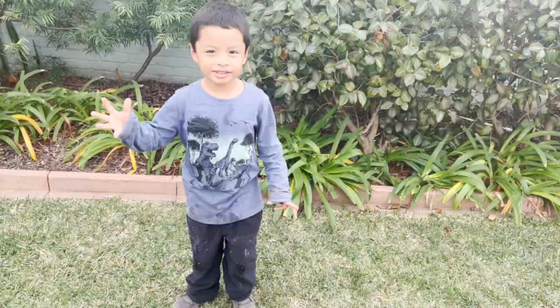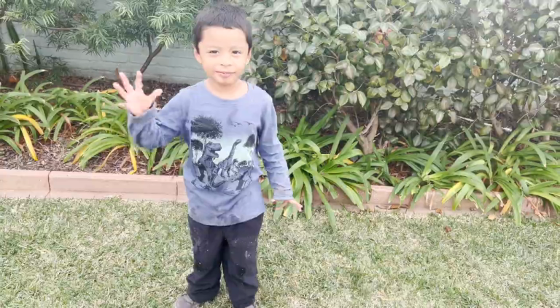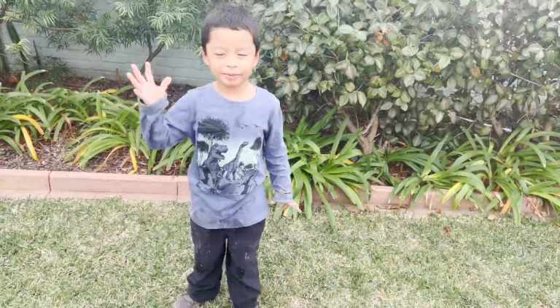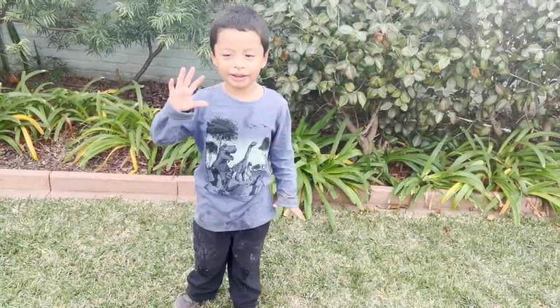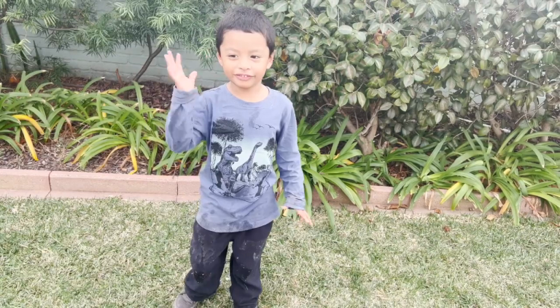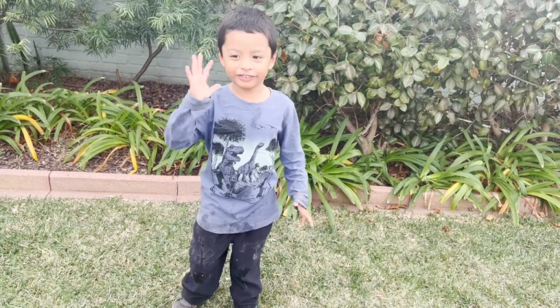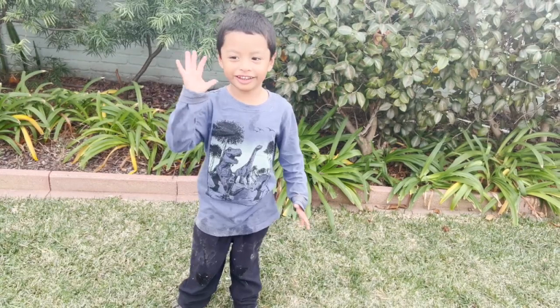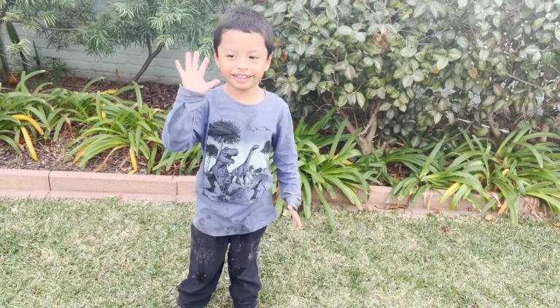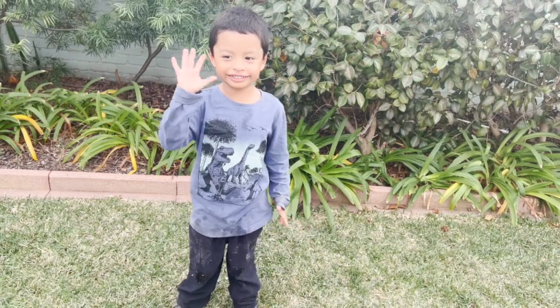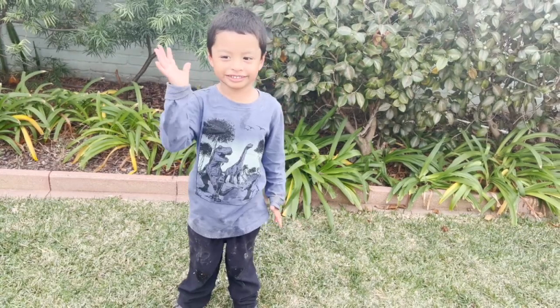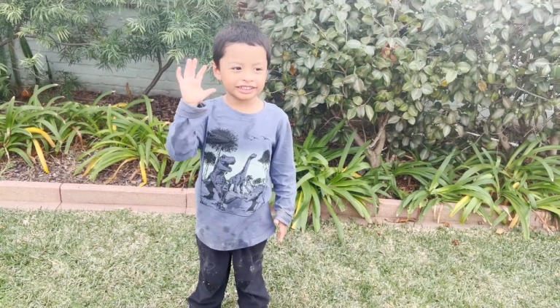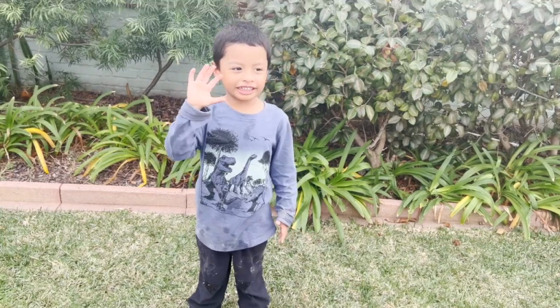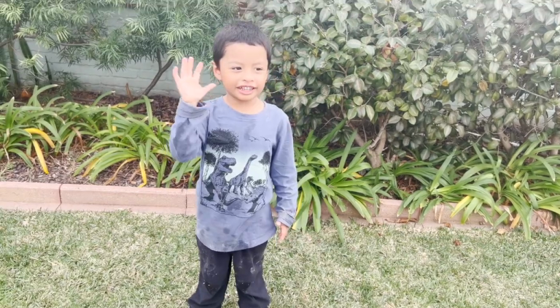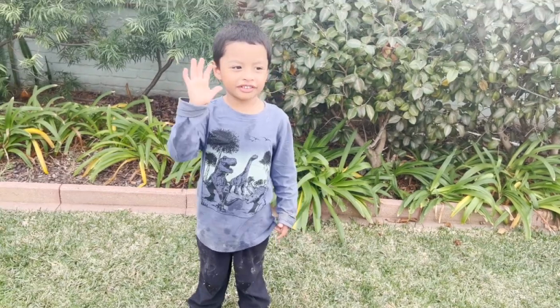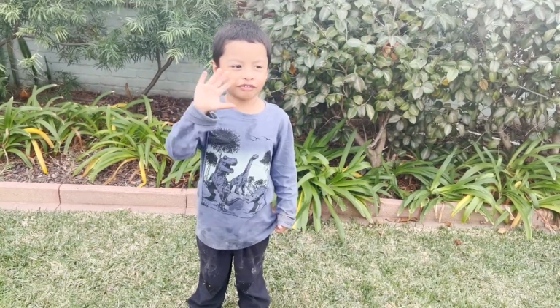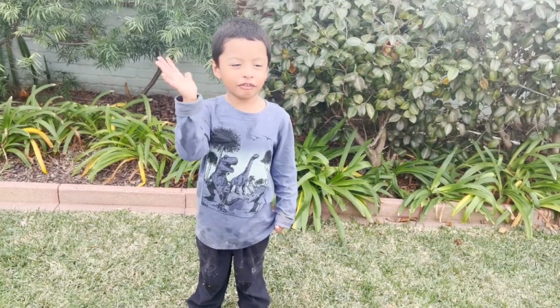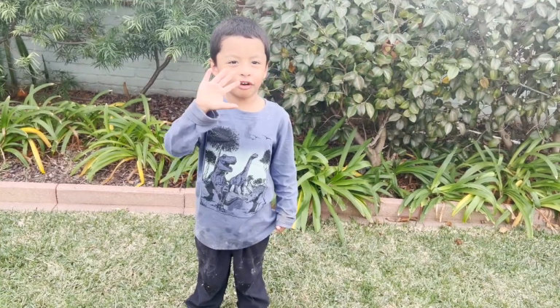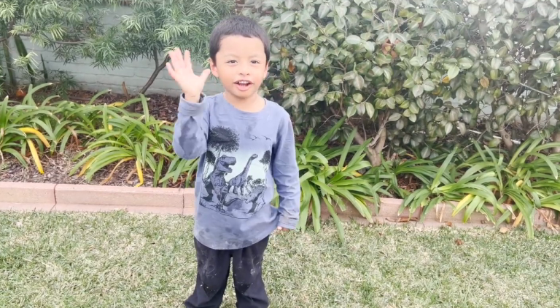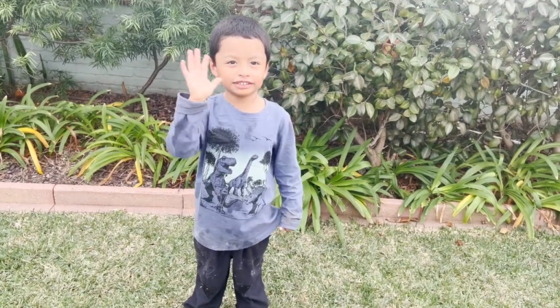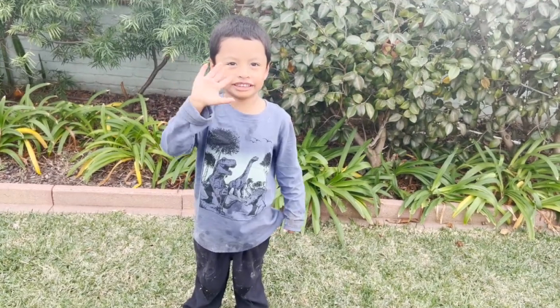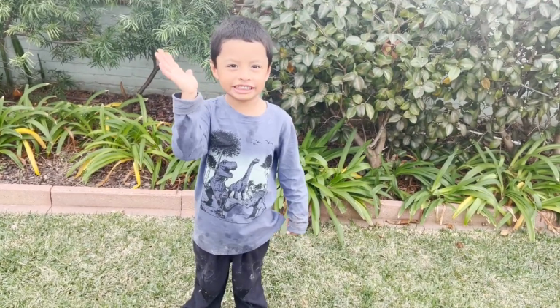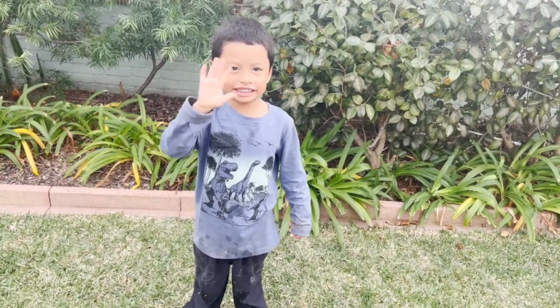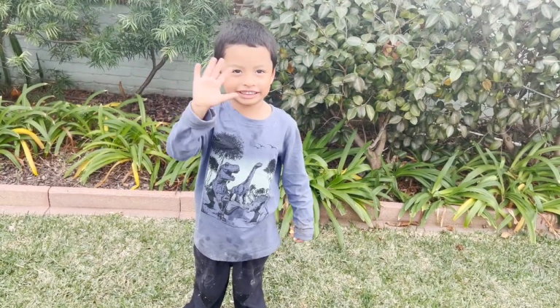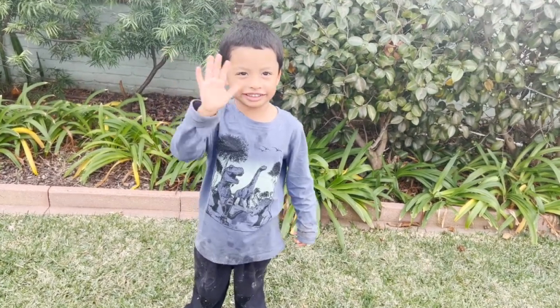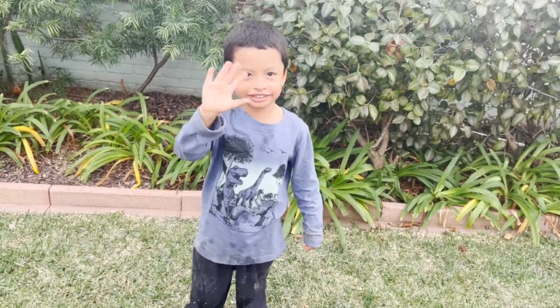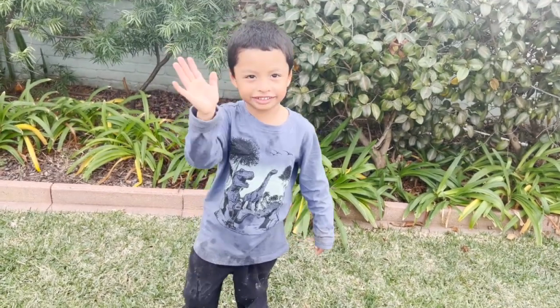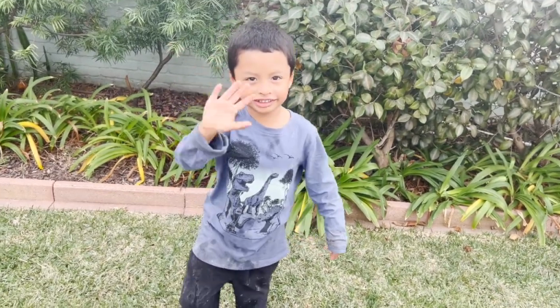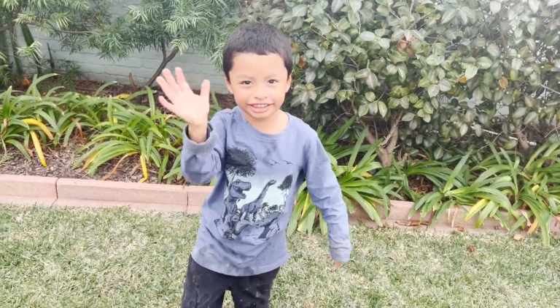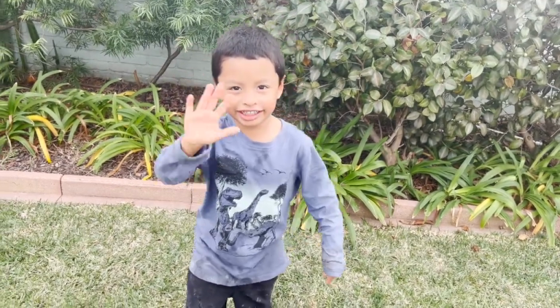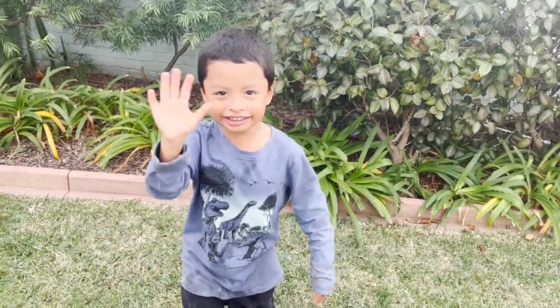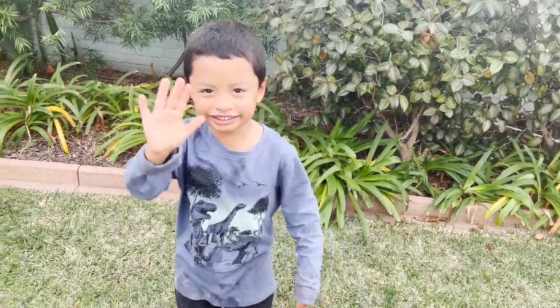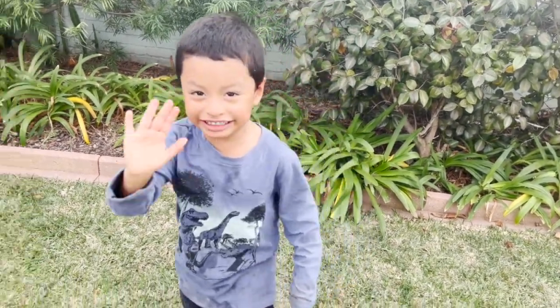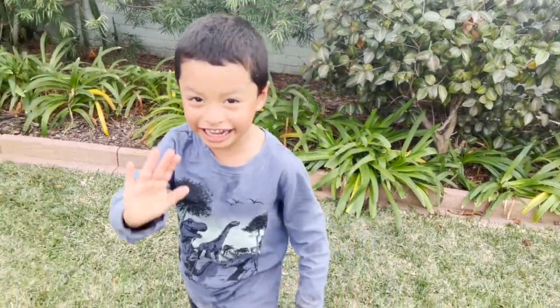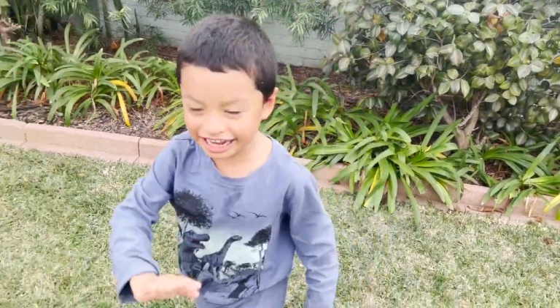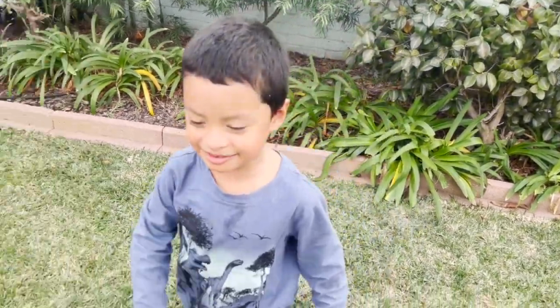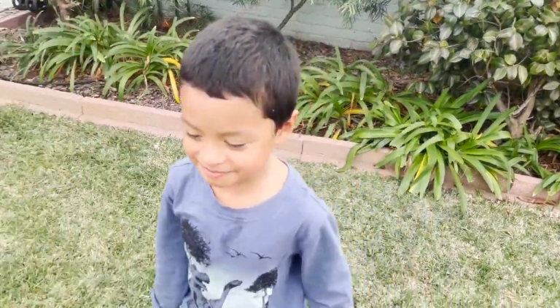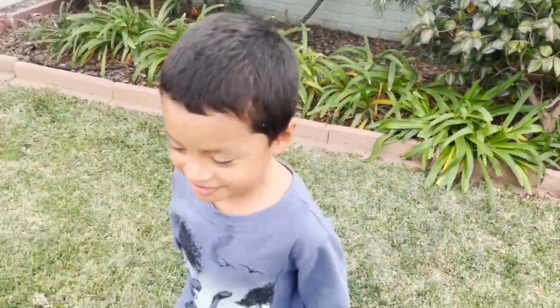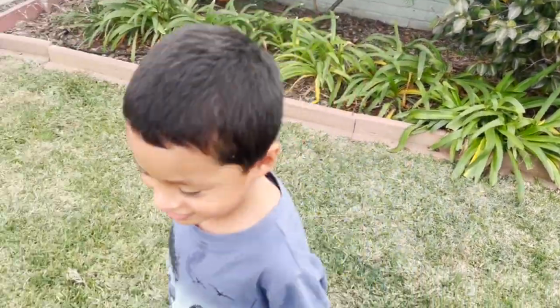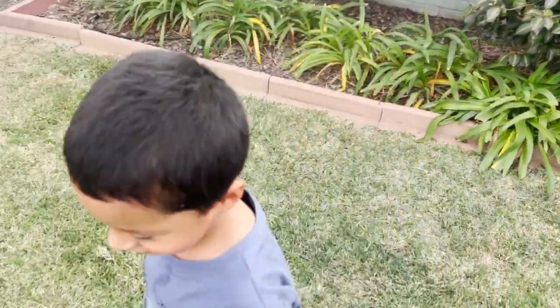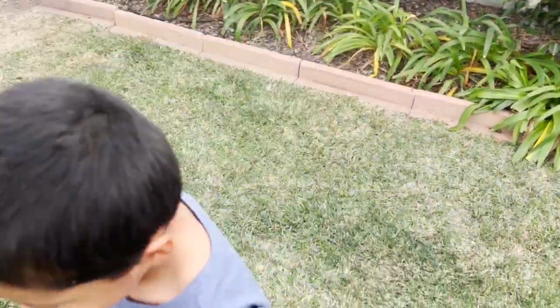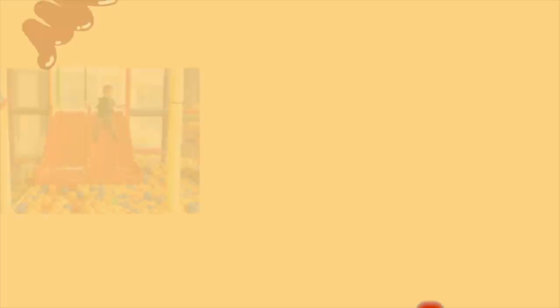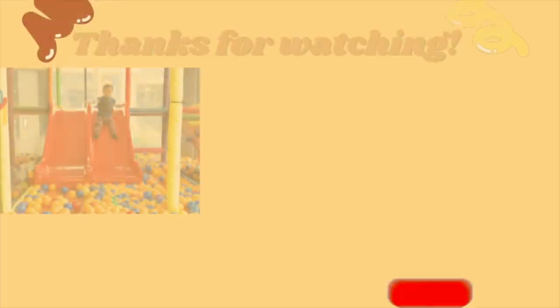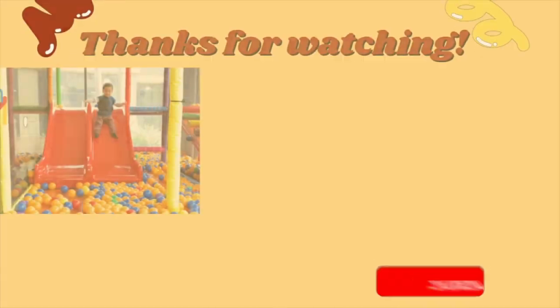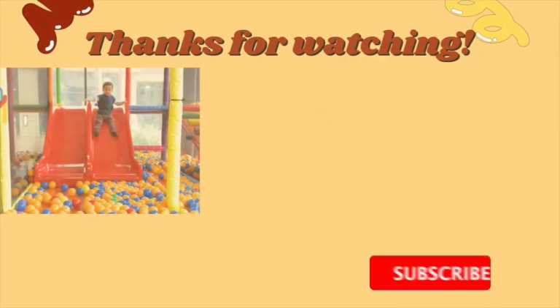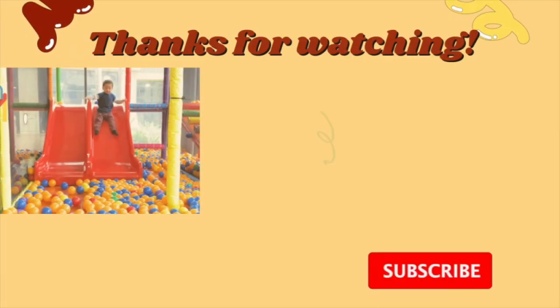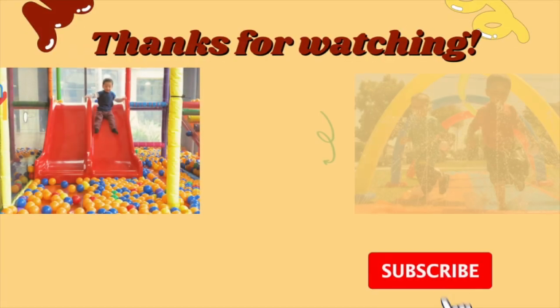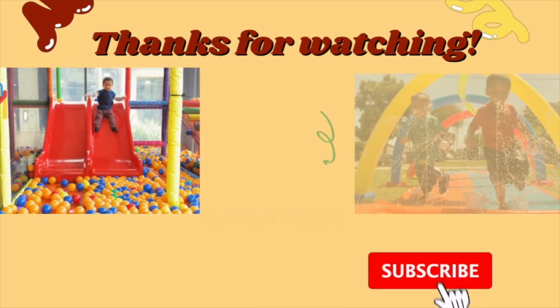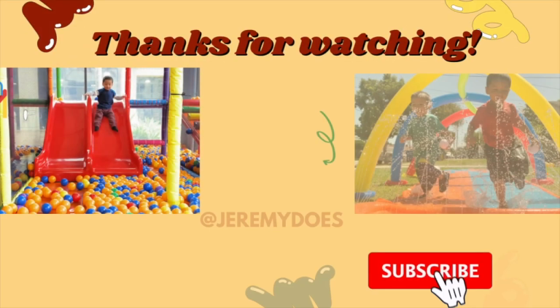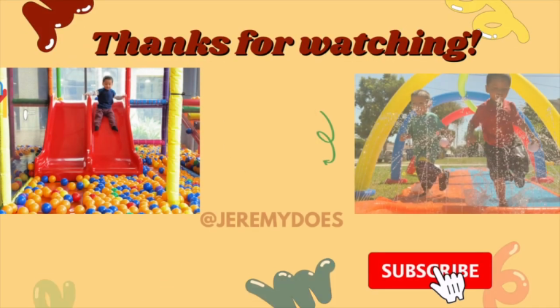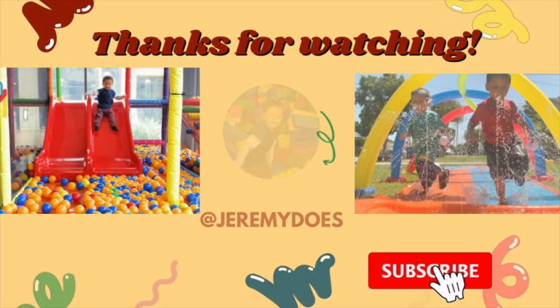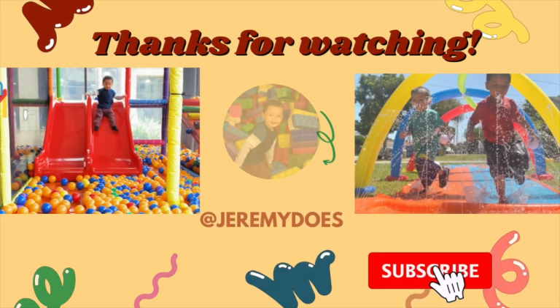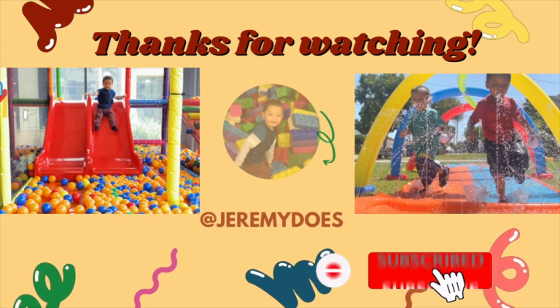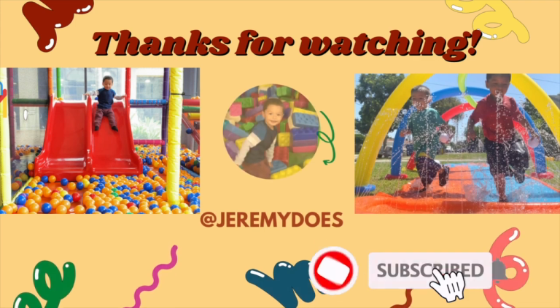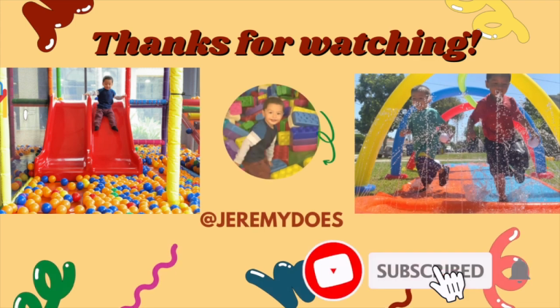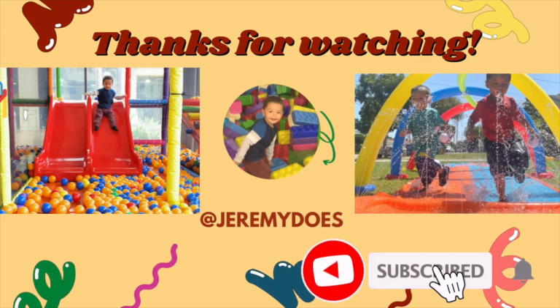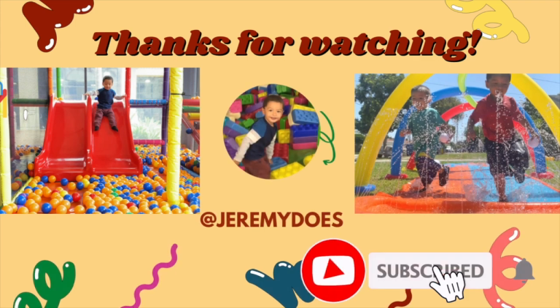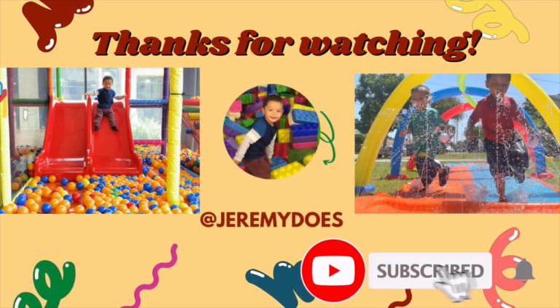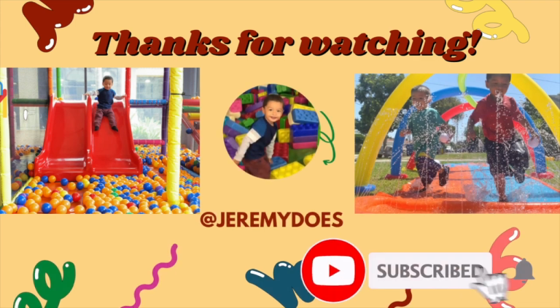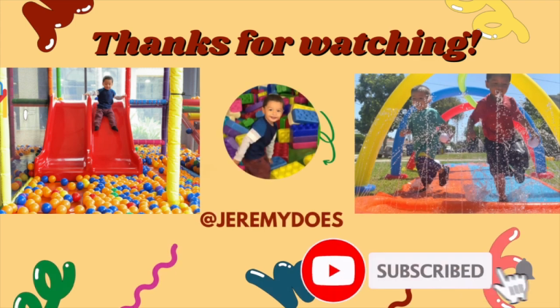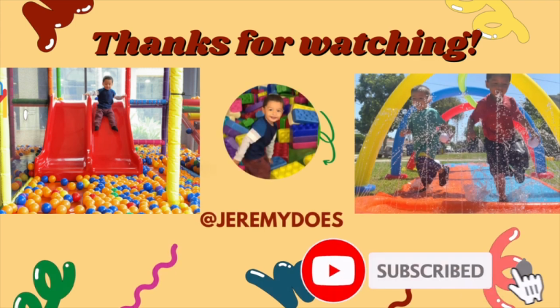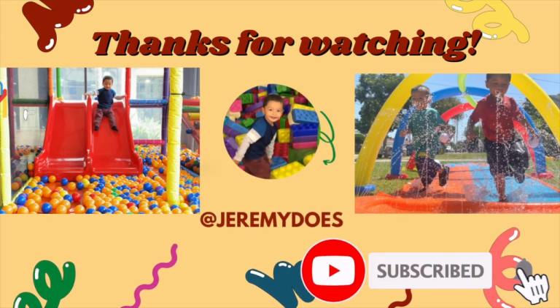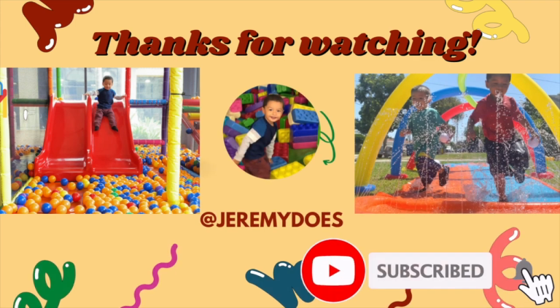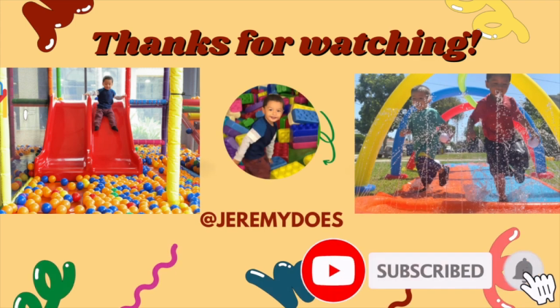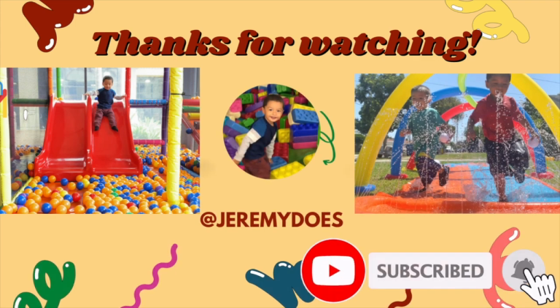Bye, friends. Thank you for watching. Till next time. Thank you for watching.